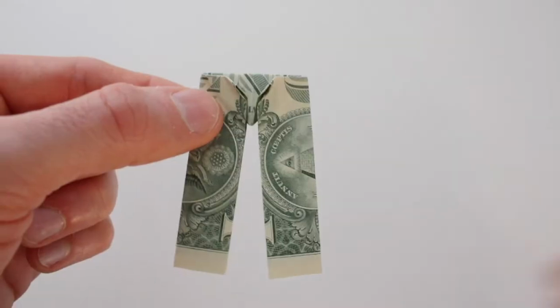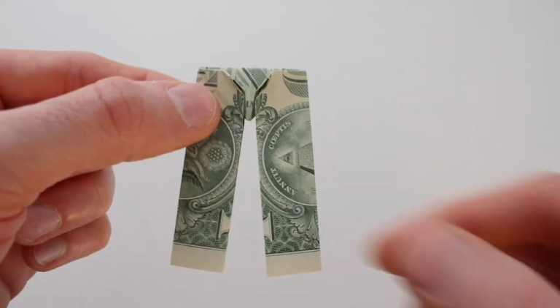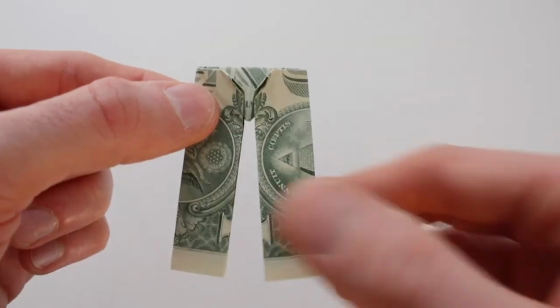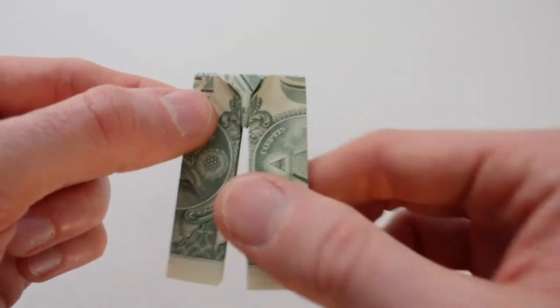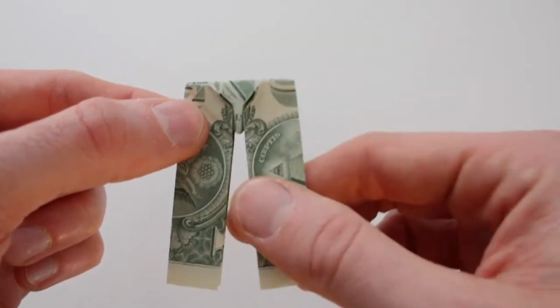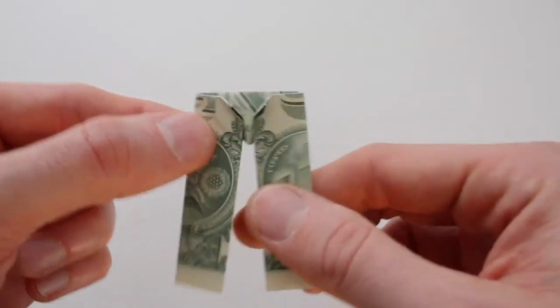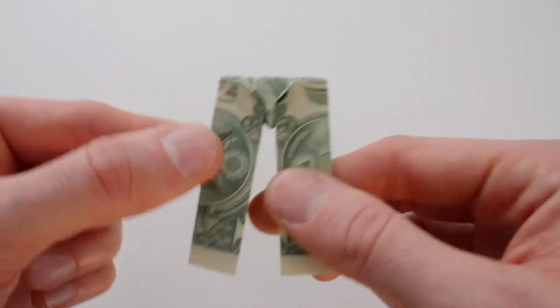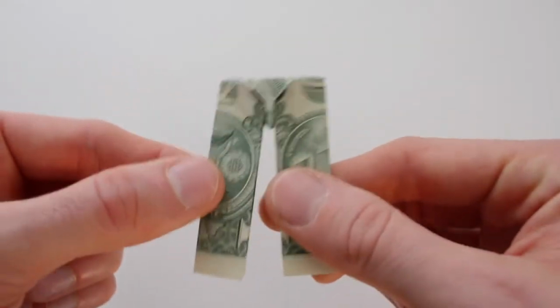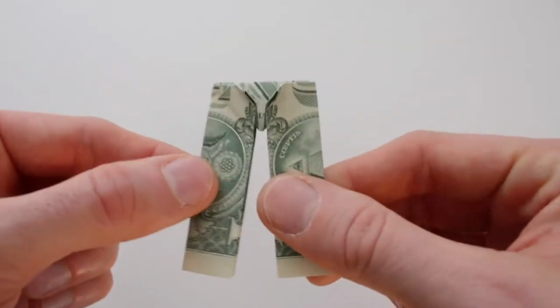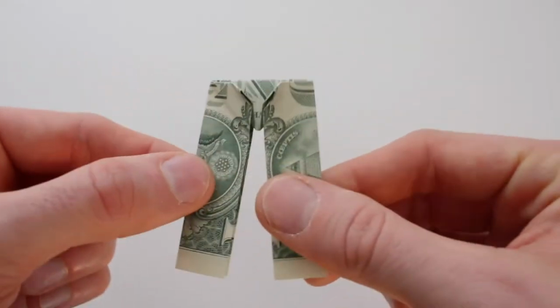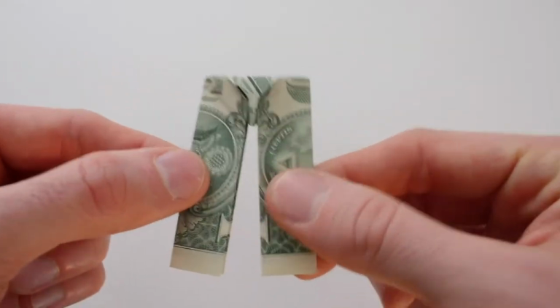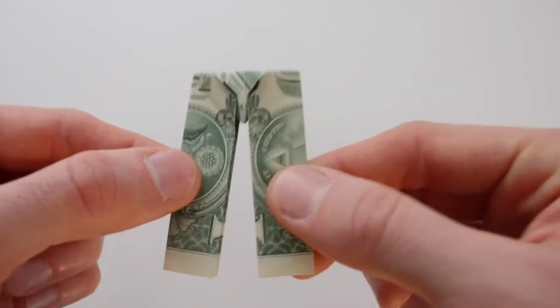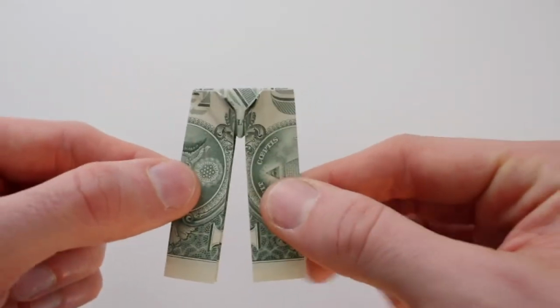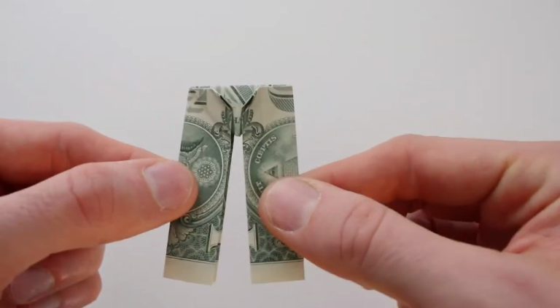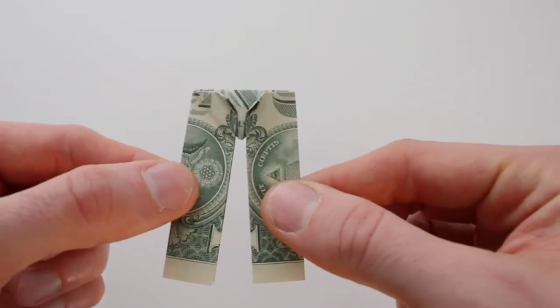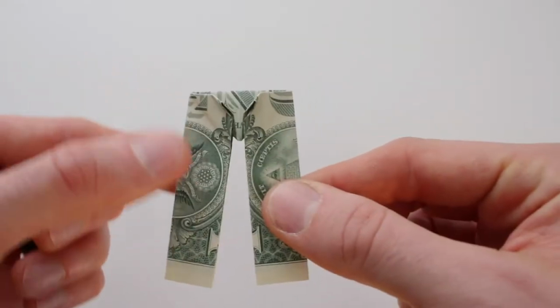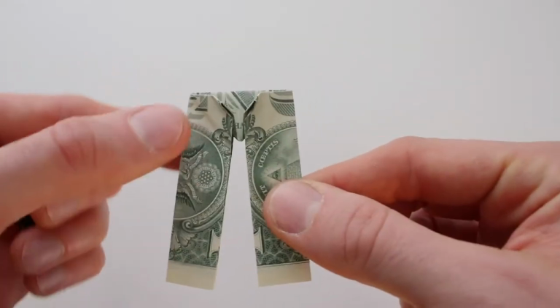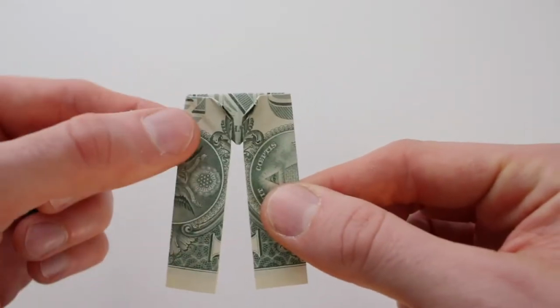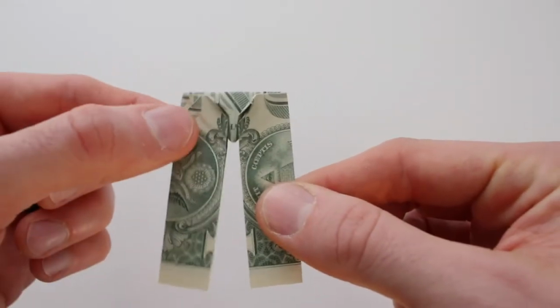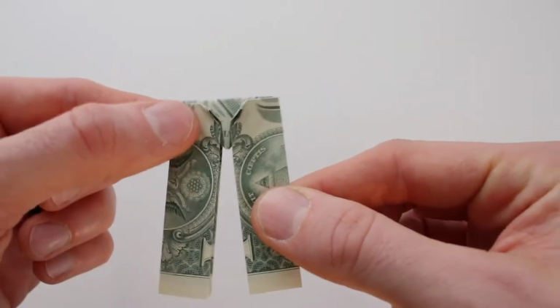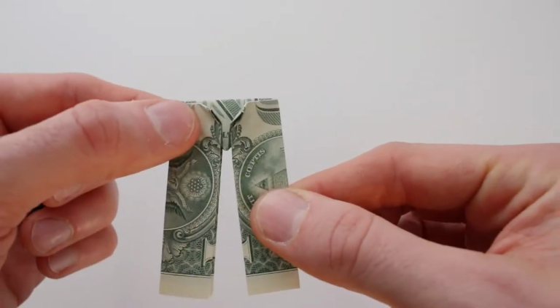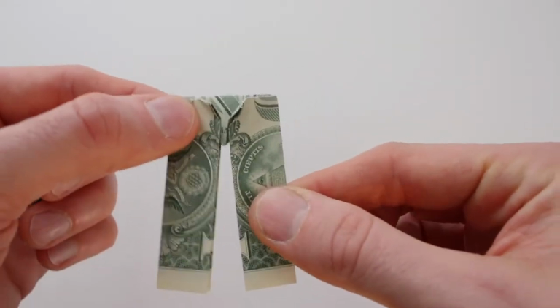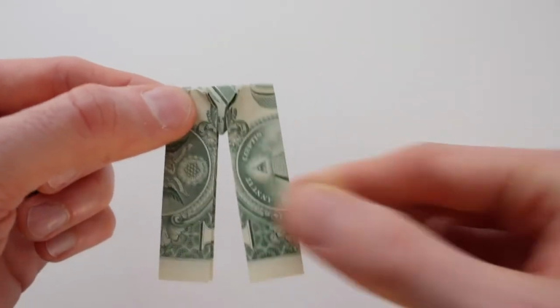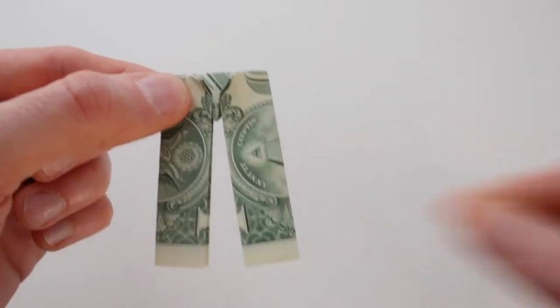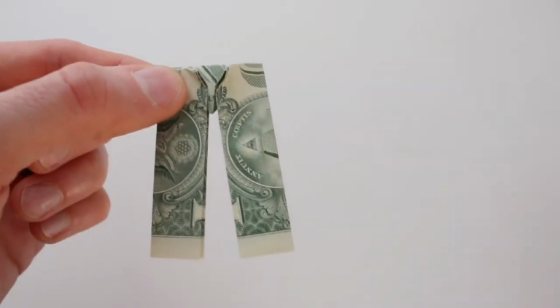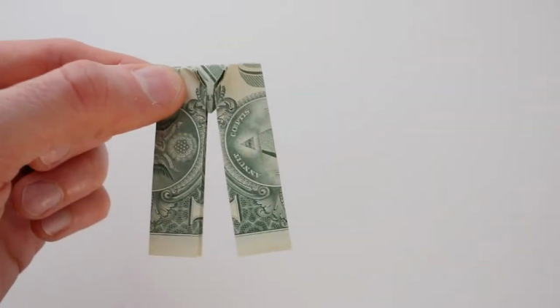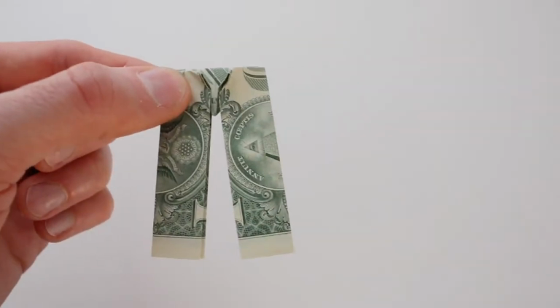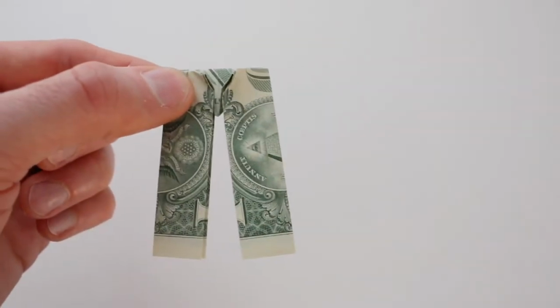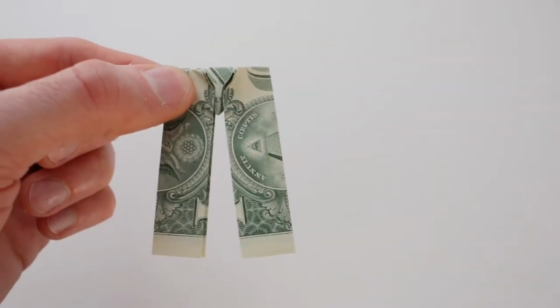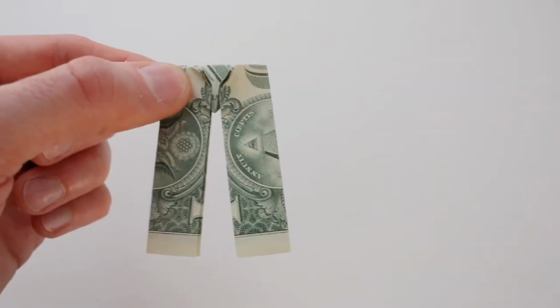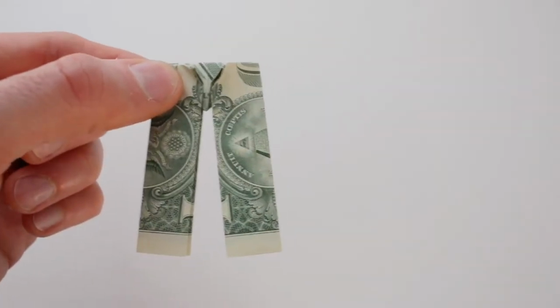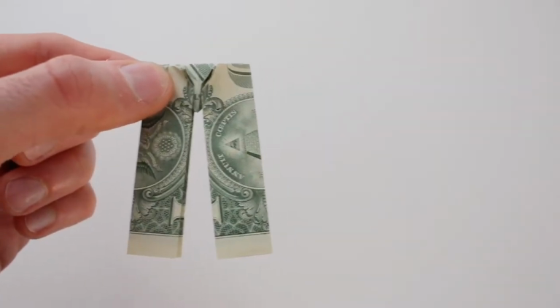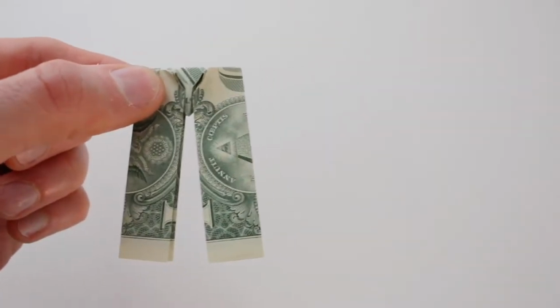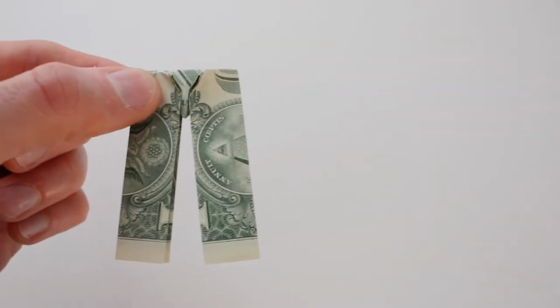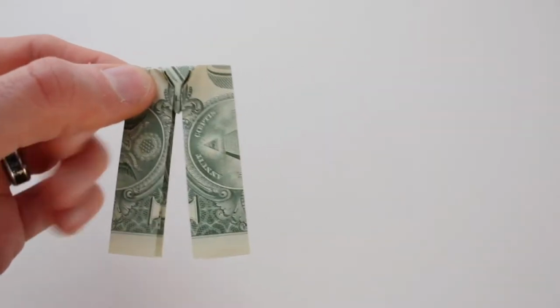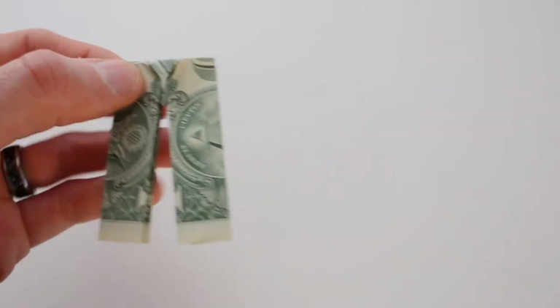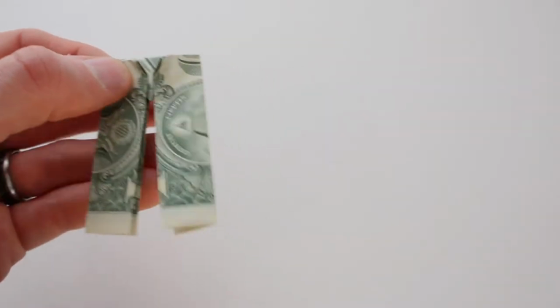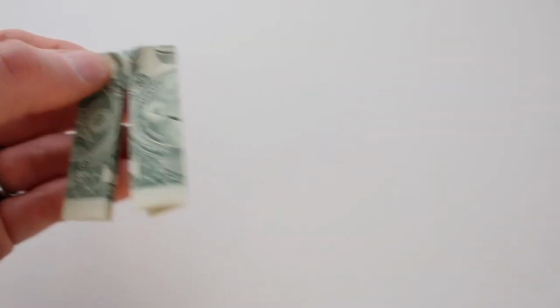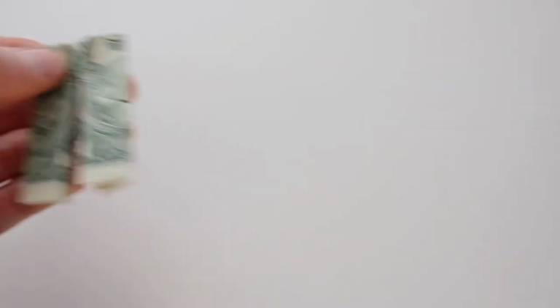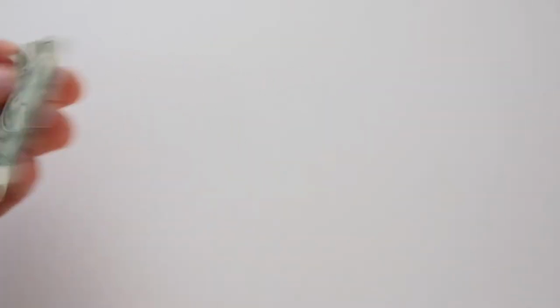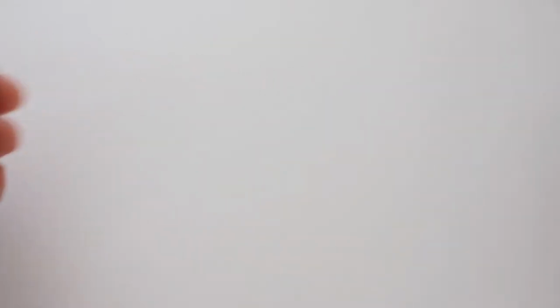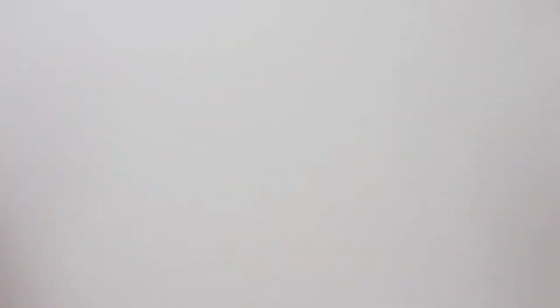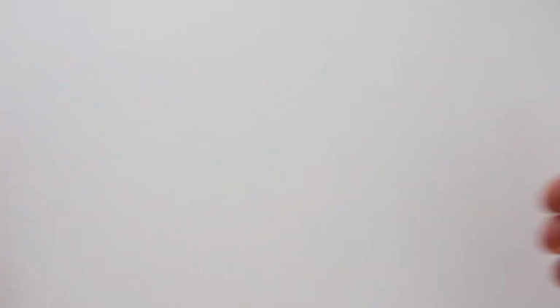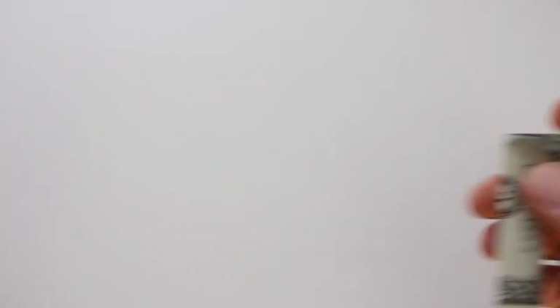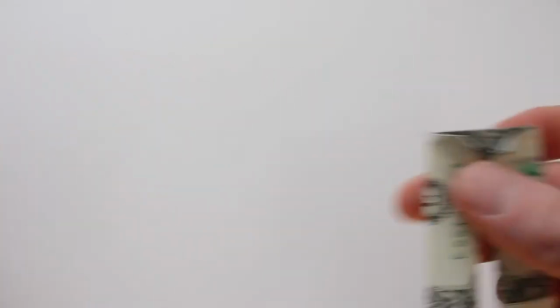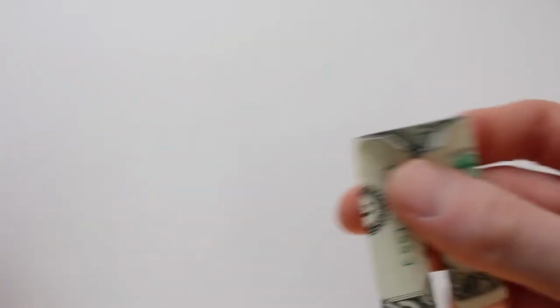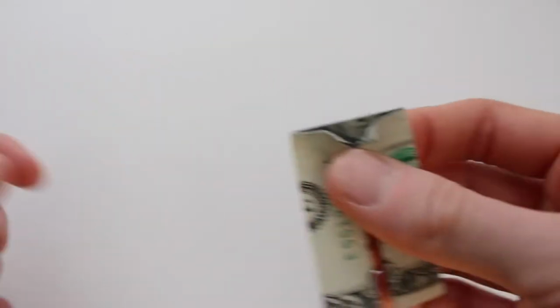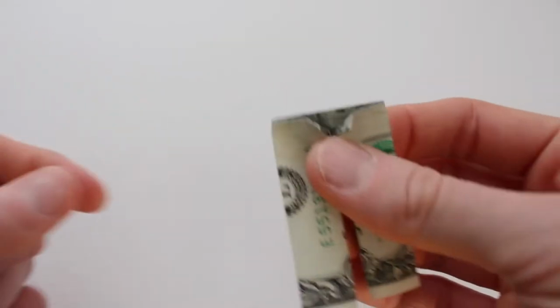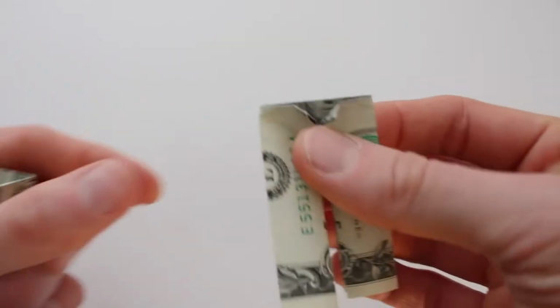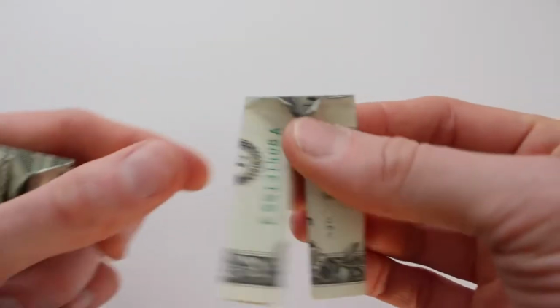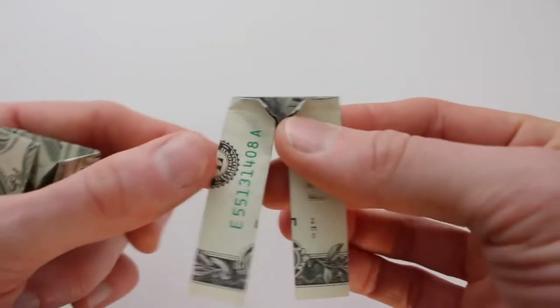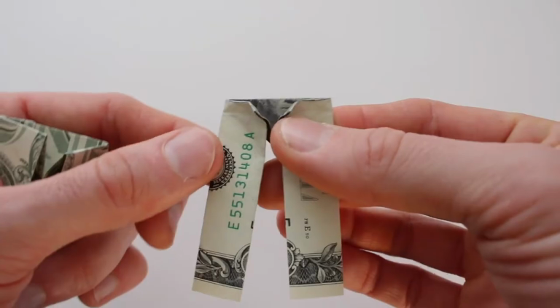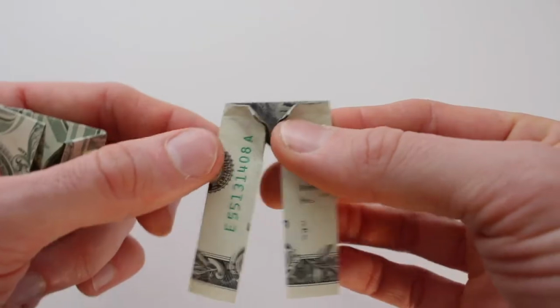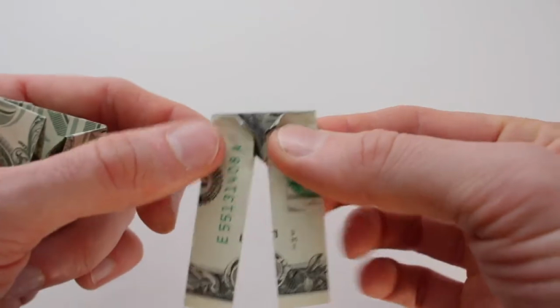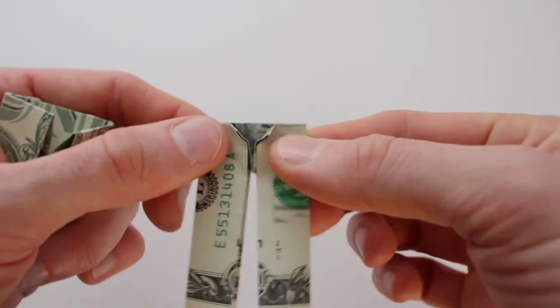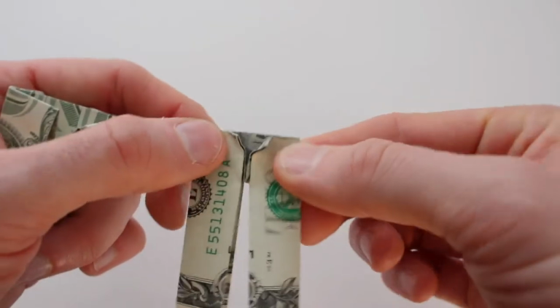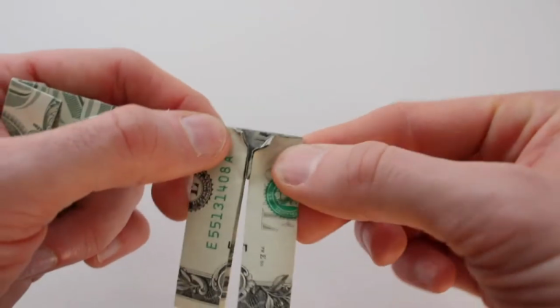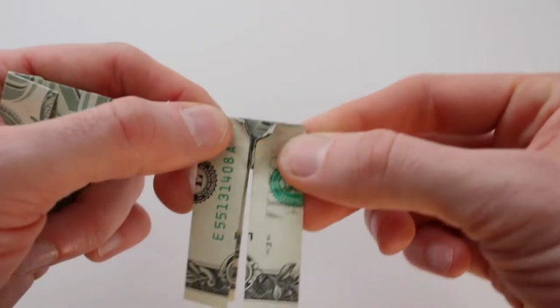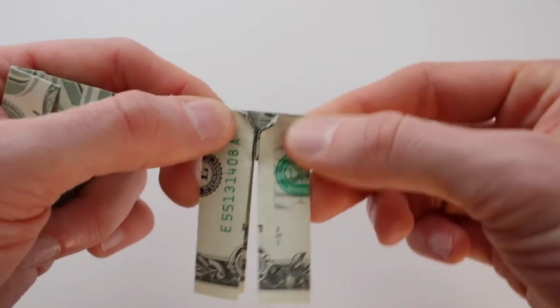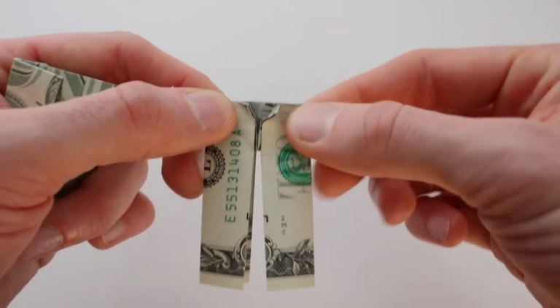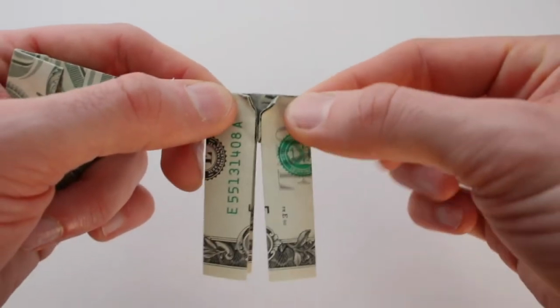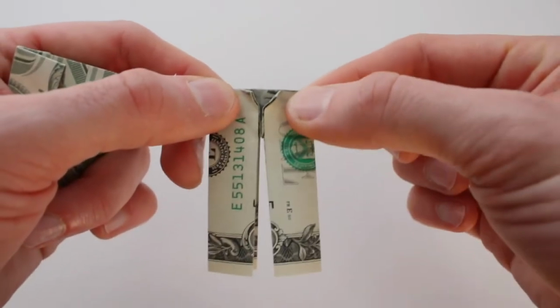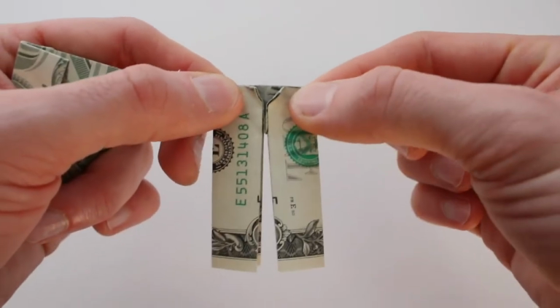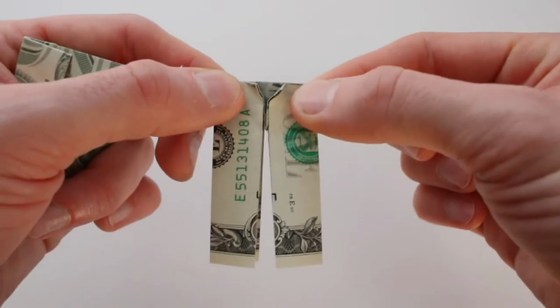To fold one that looks like this, we're going to start with the bill face up. If you start with the bill face down, it will look like this.